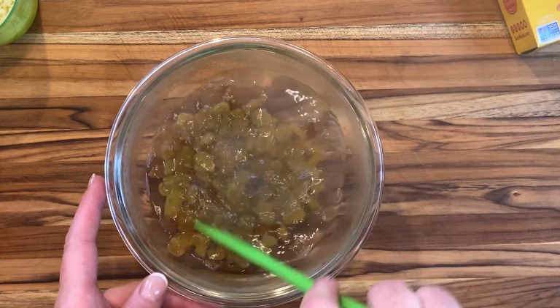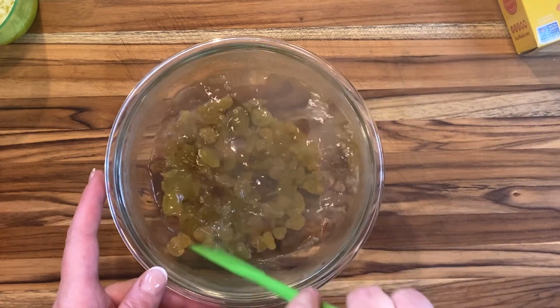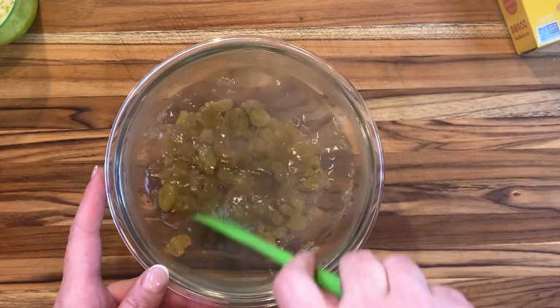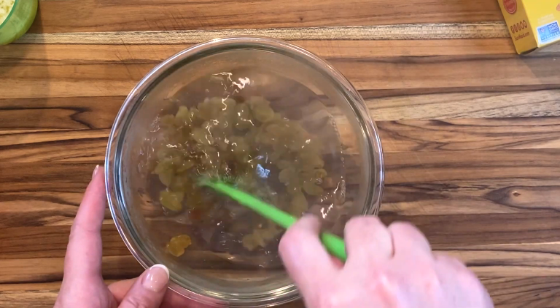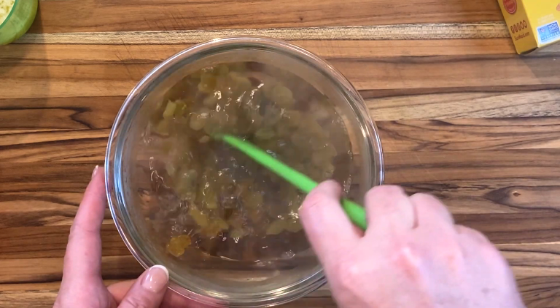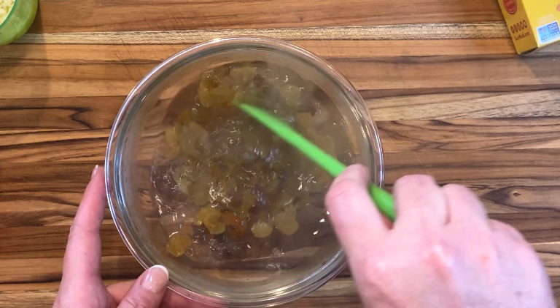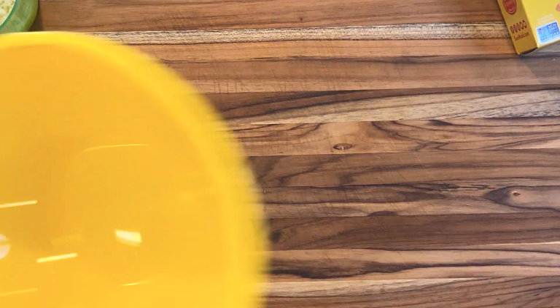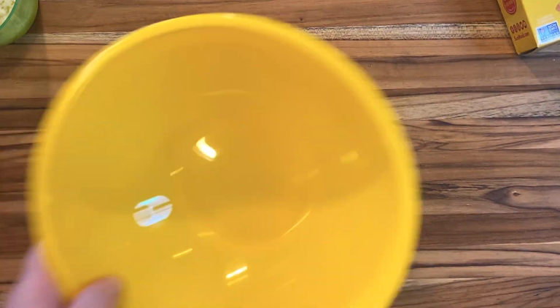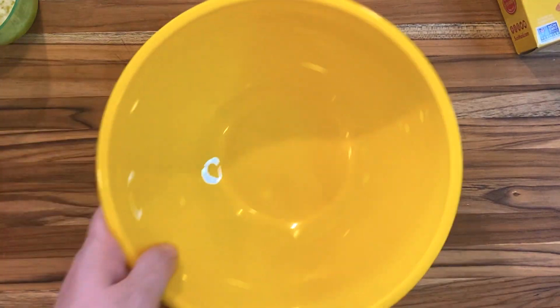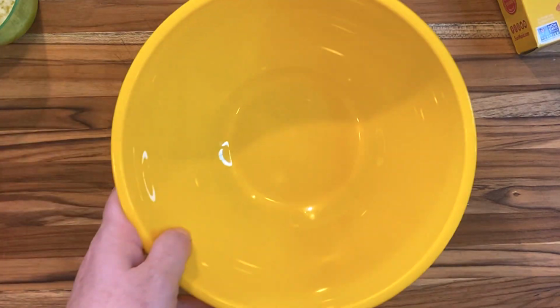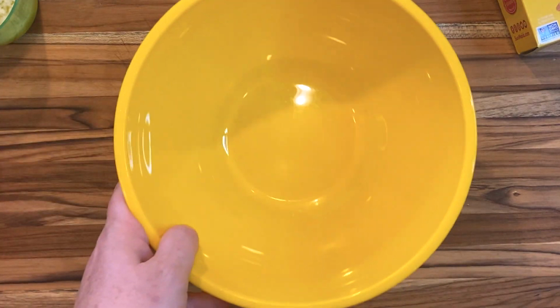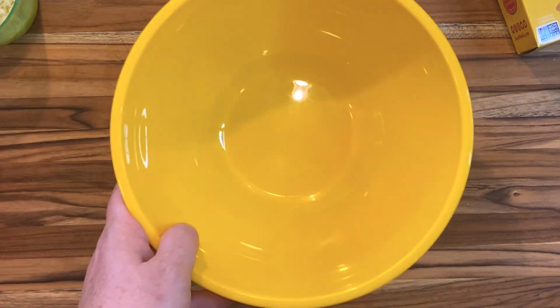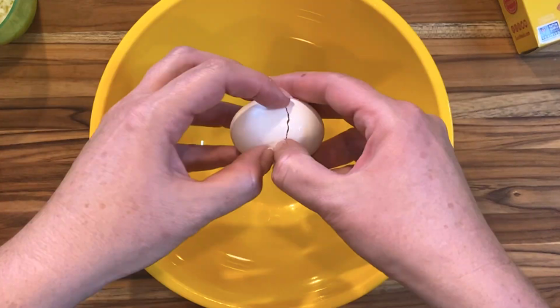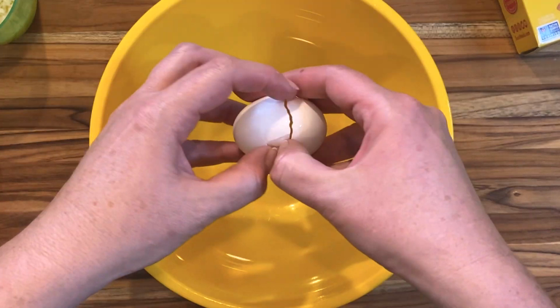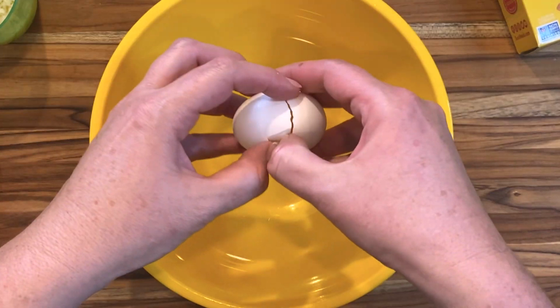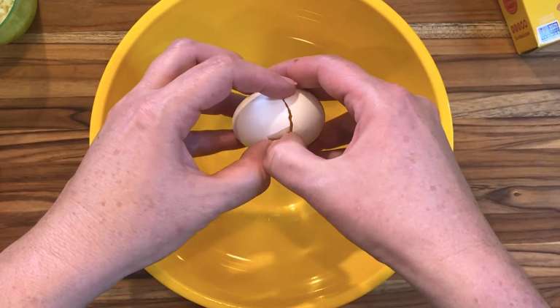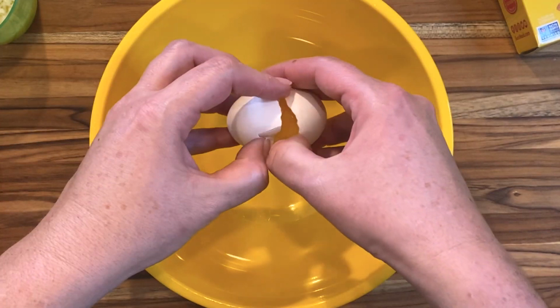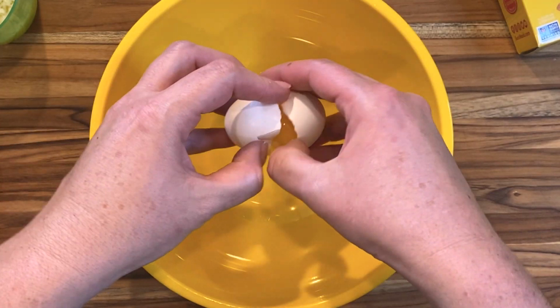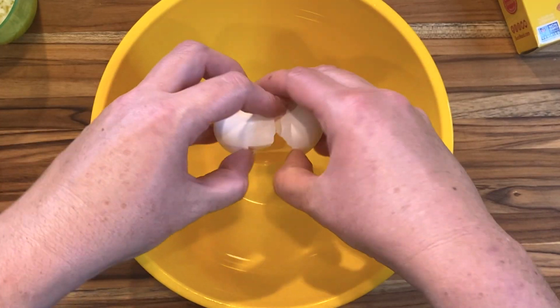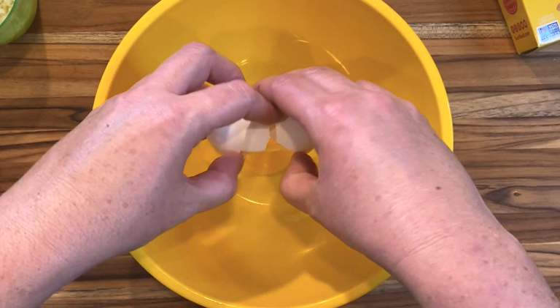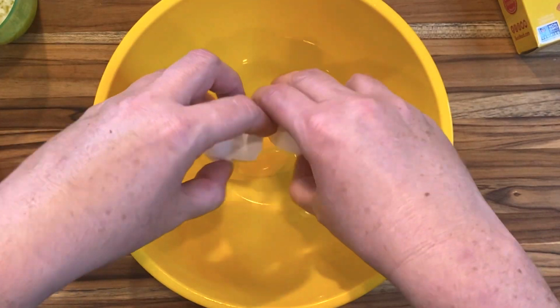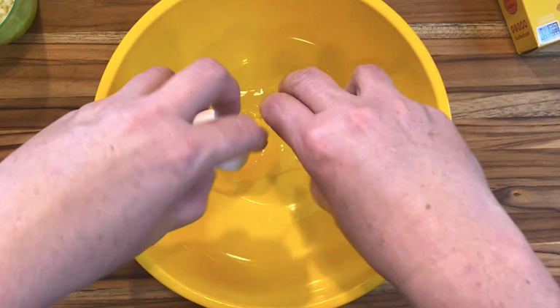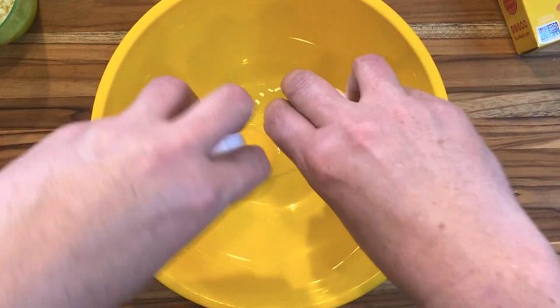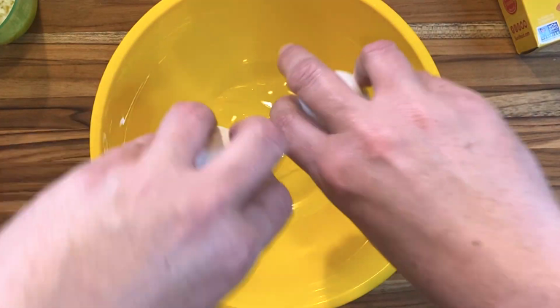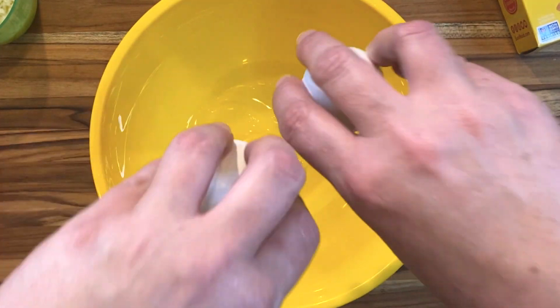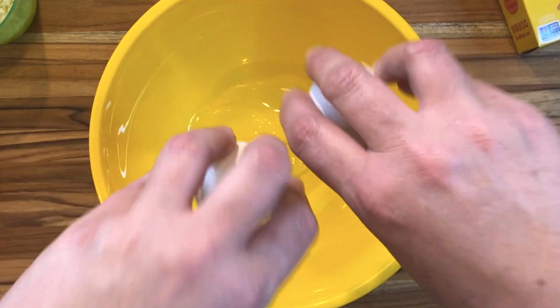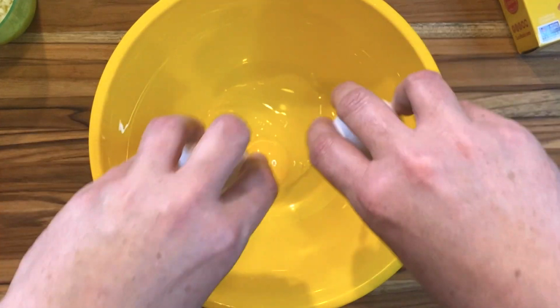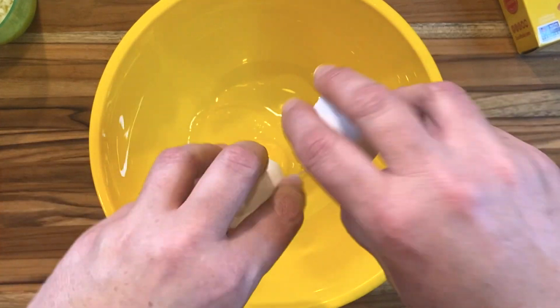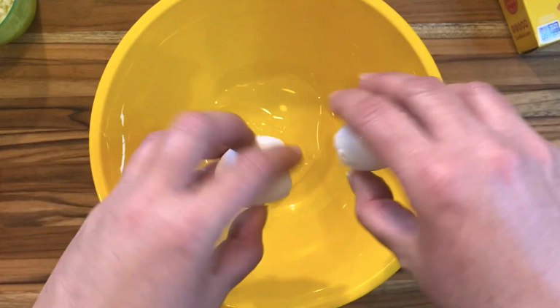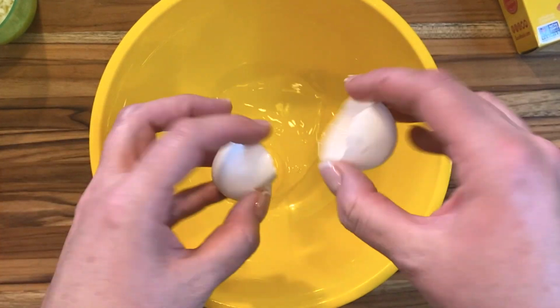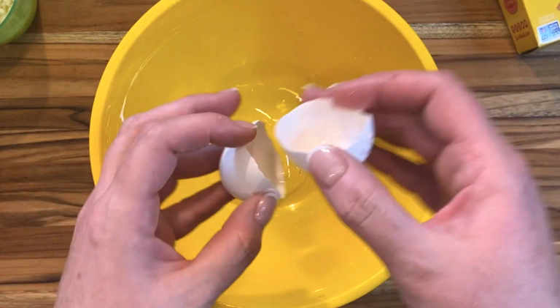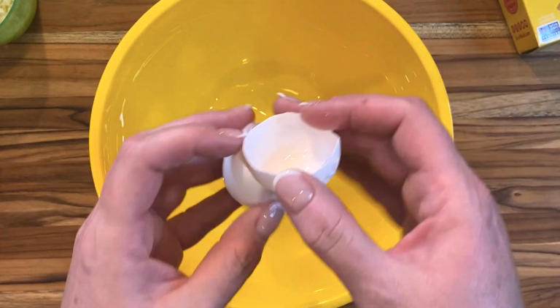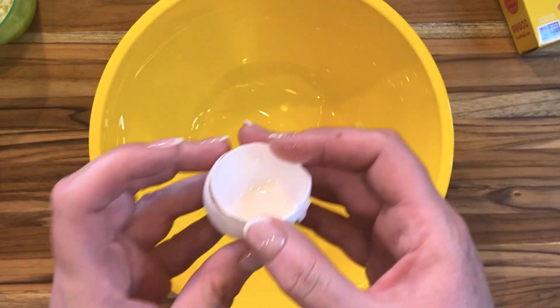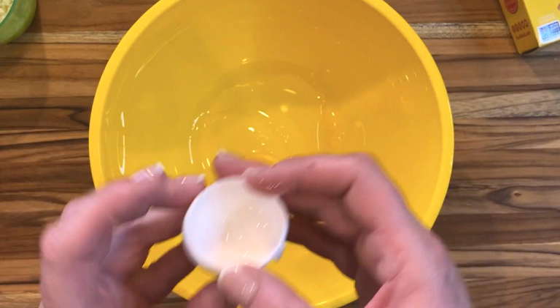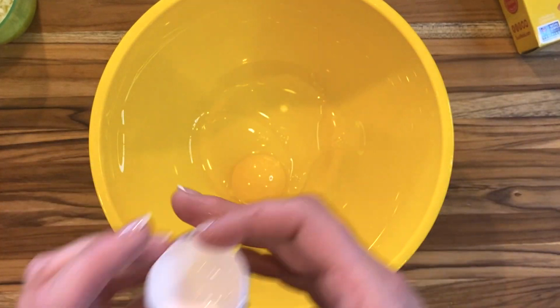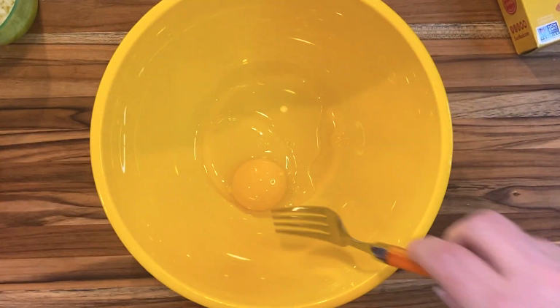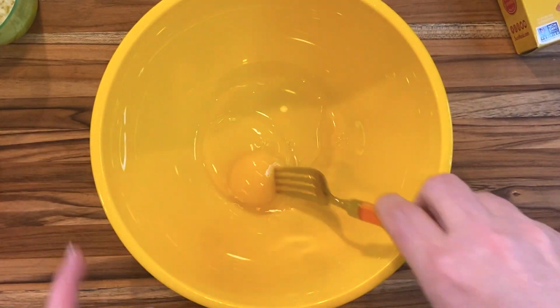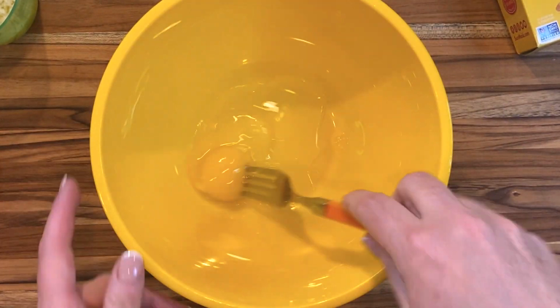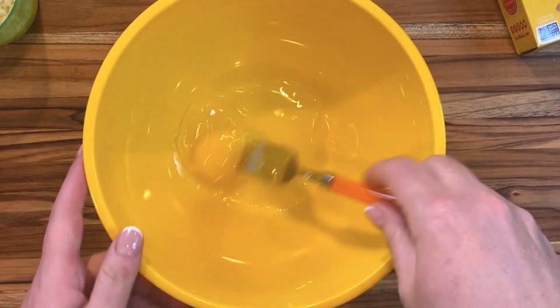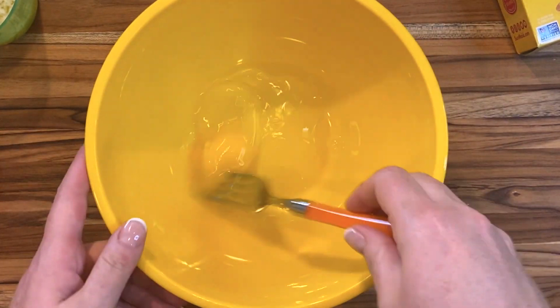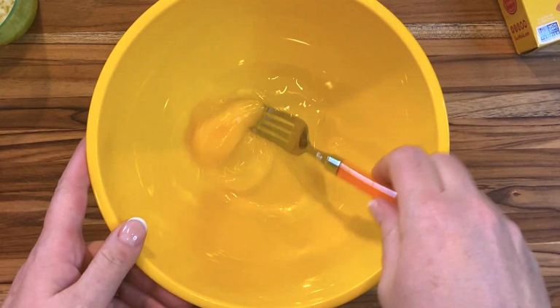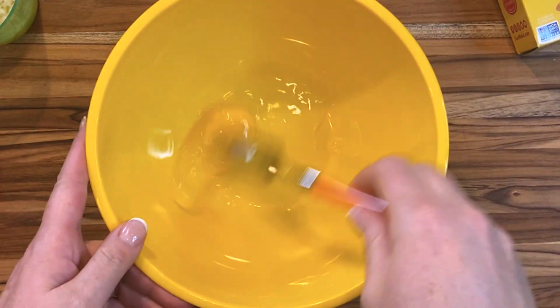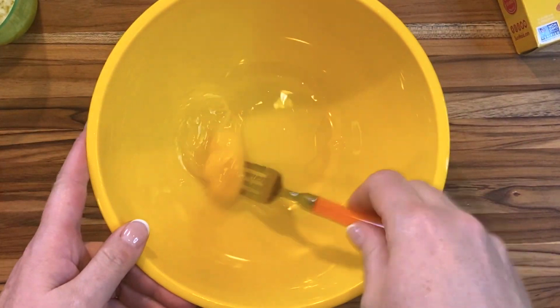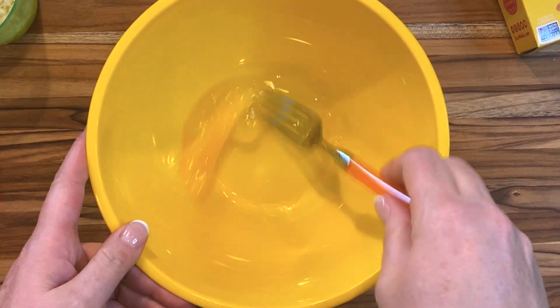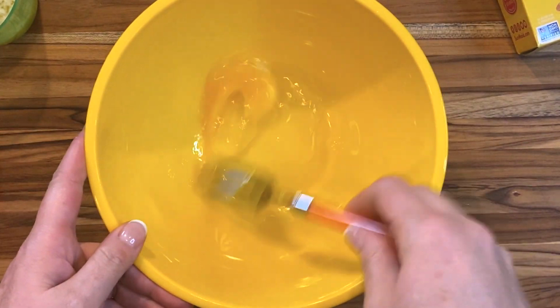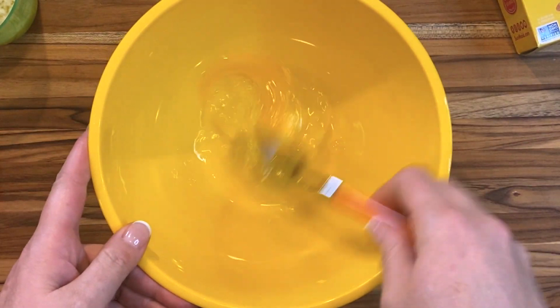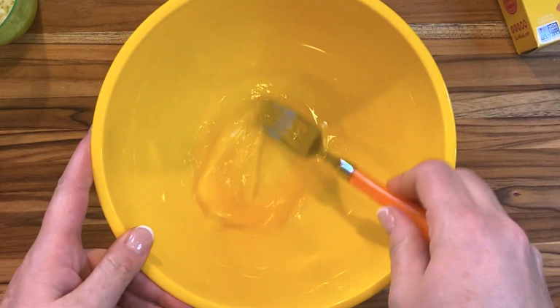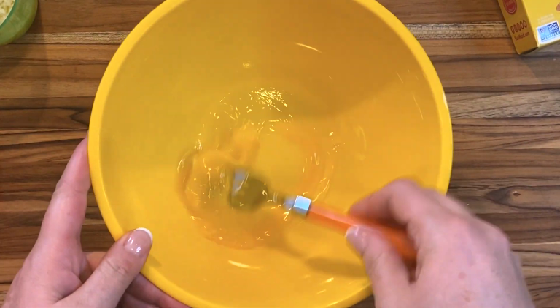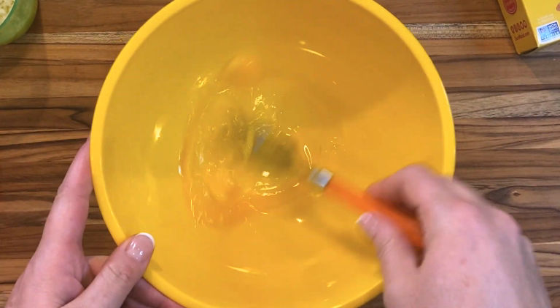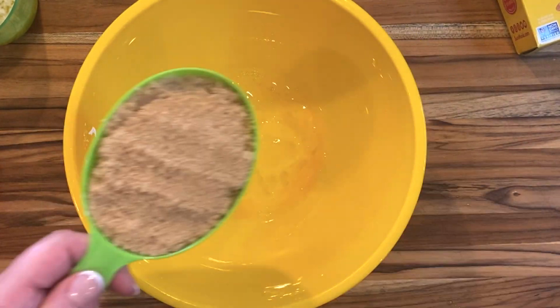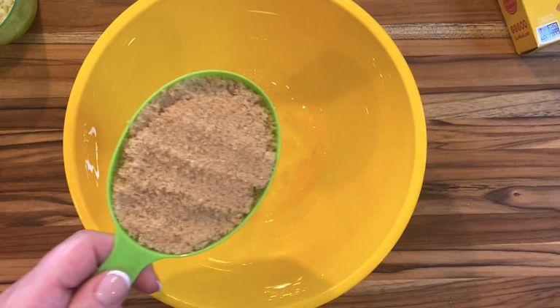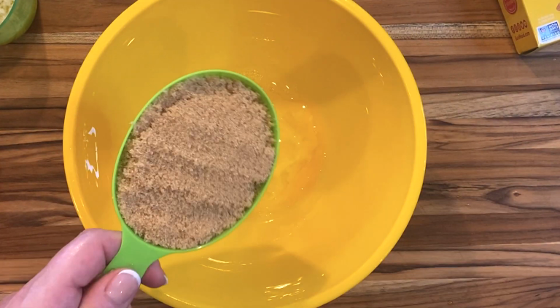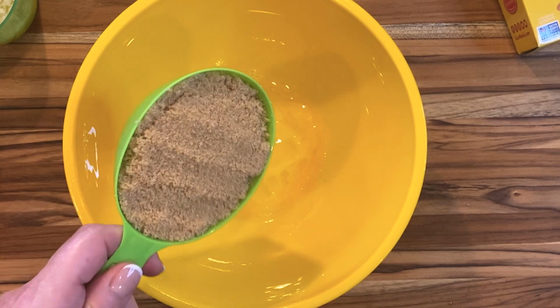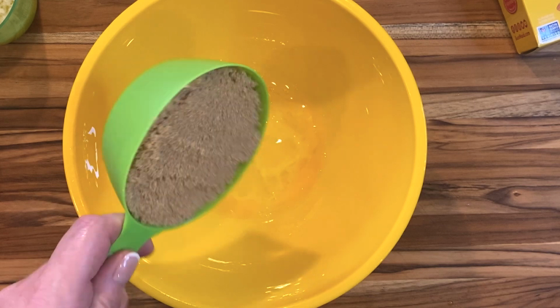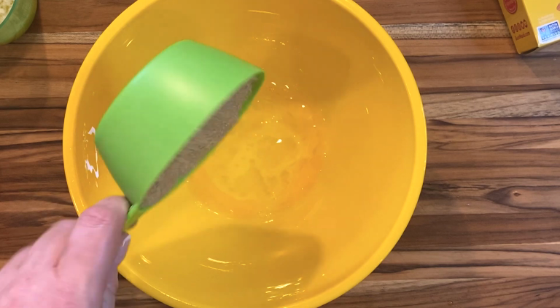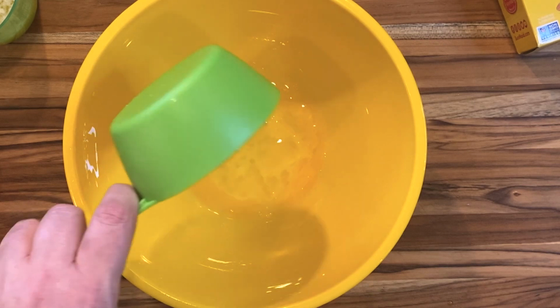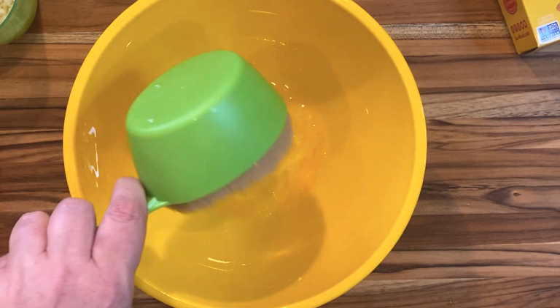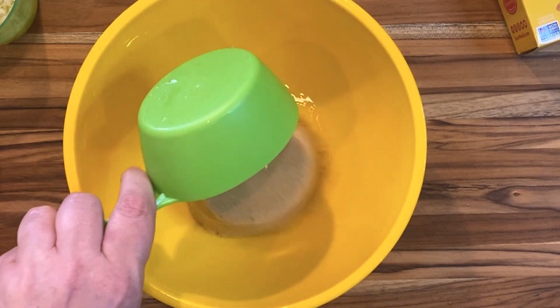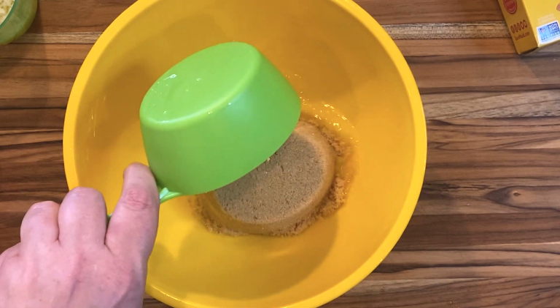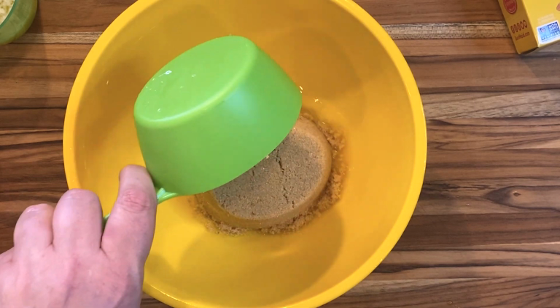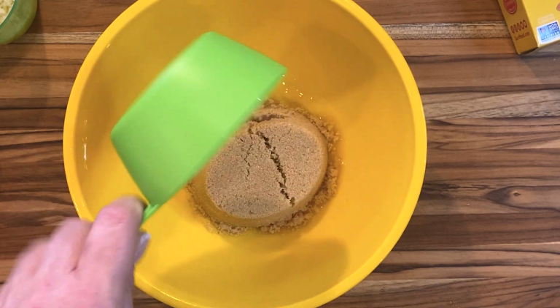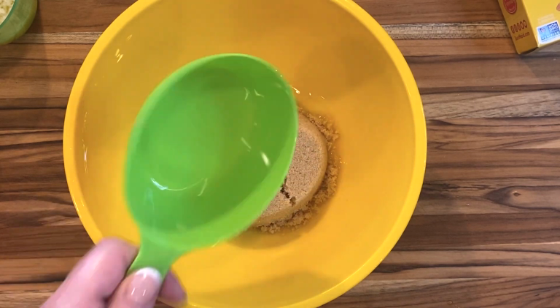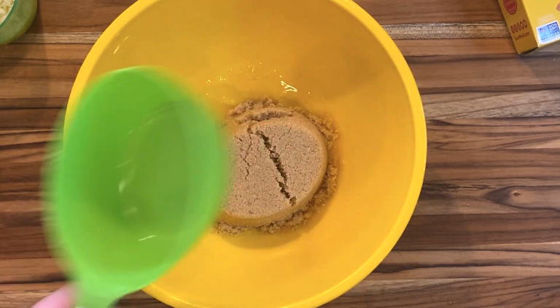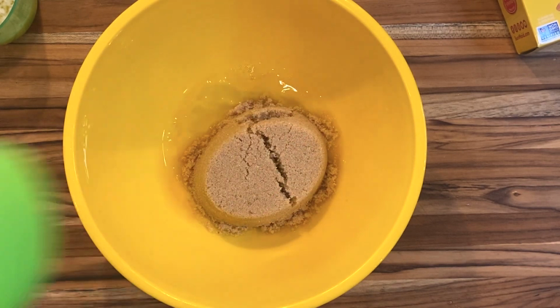Use golden raisins and plump them up for at least 10 minutes in some boiling water. That makes them softer and better. I'm giving away all the secrets today.